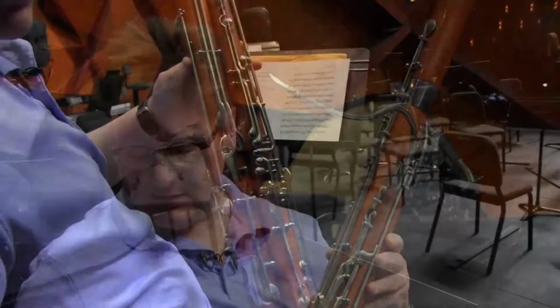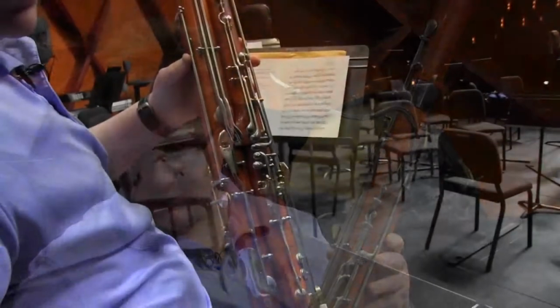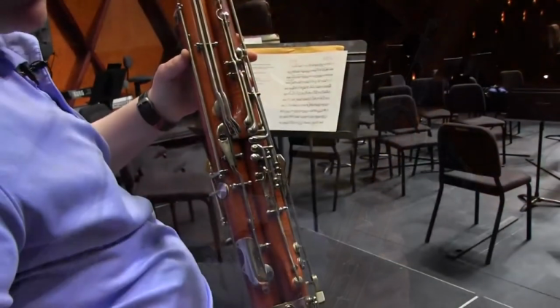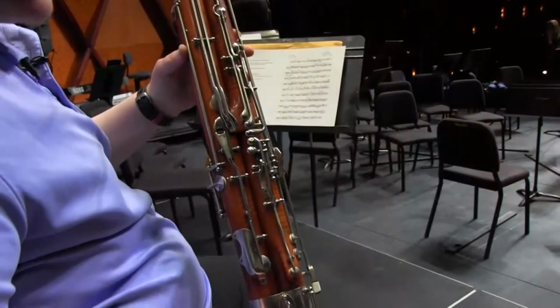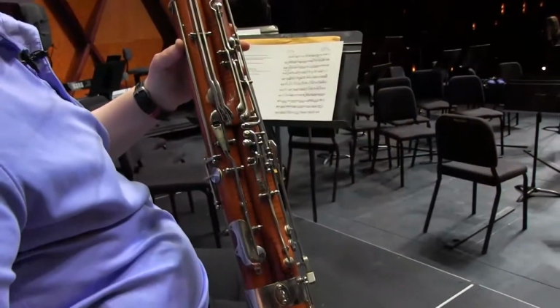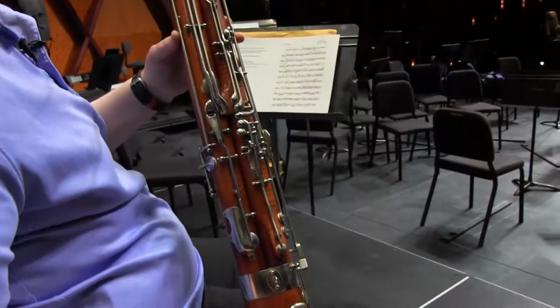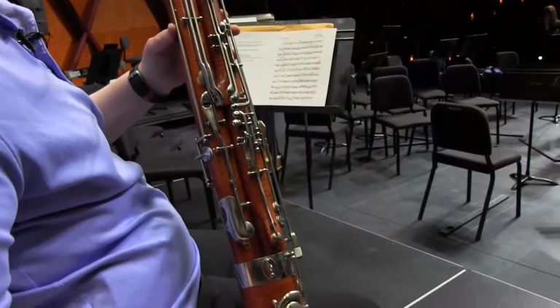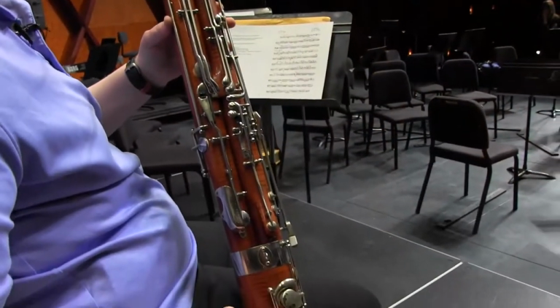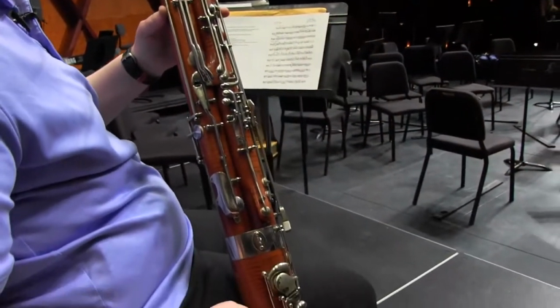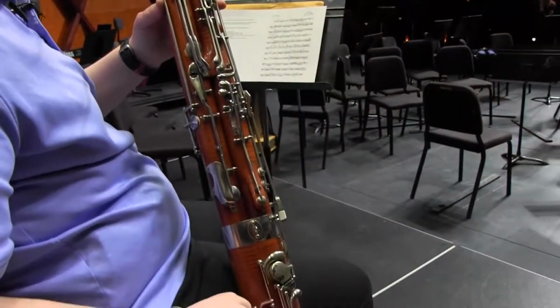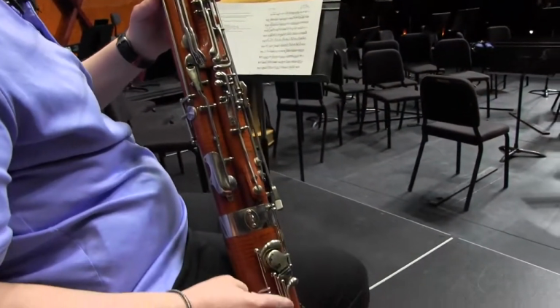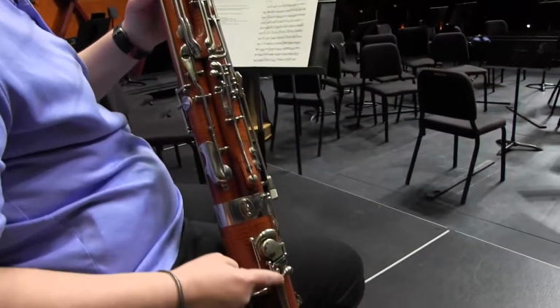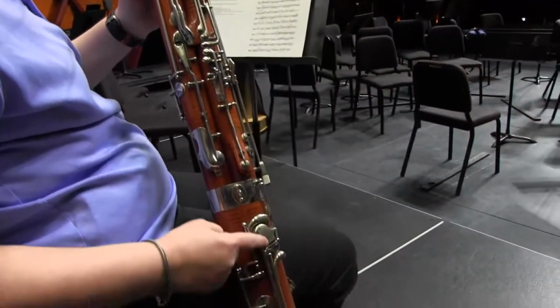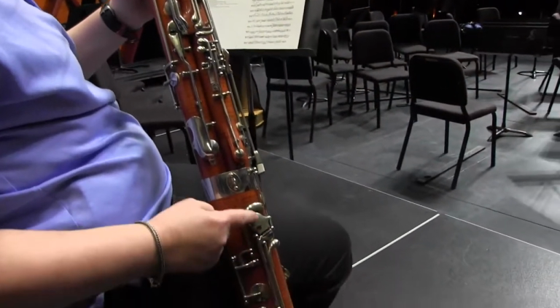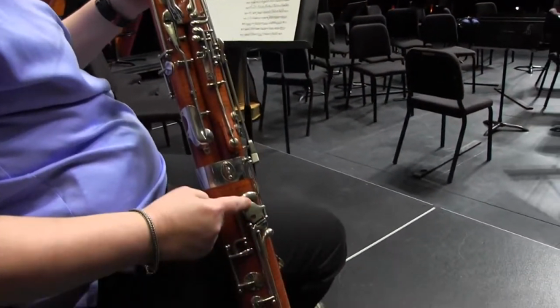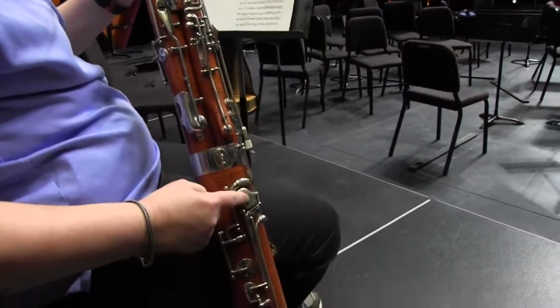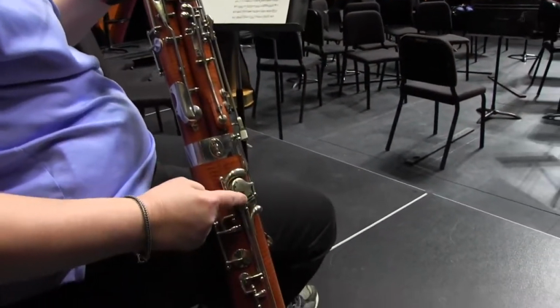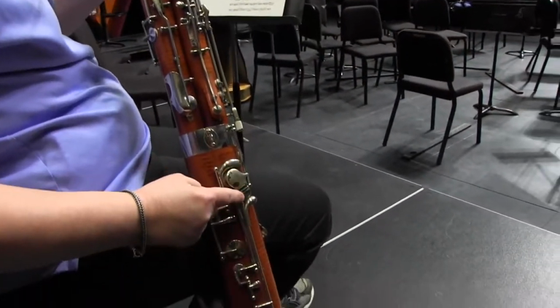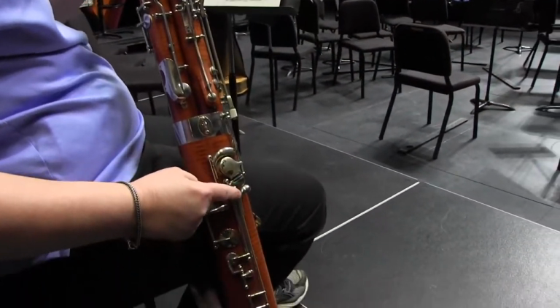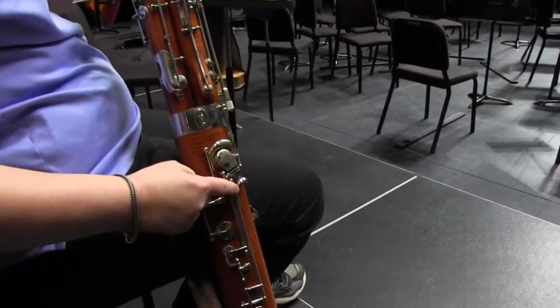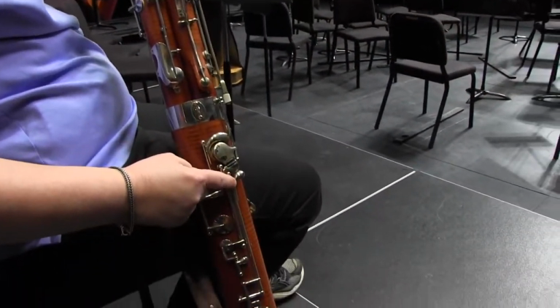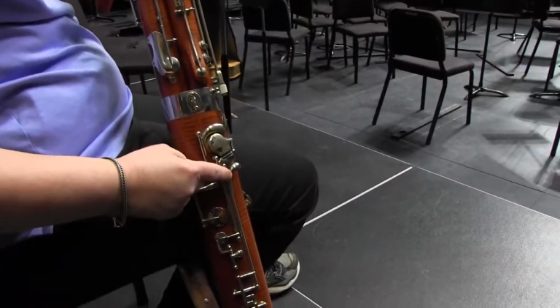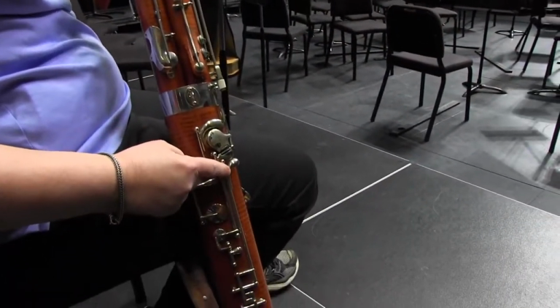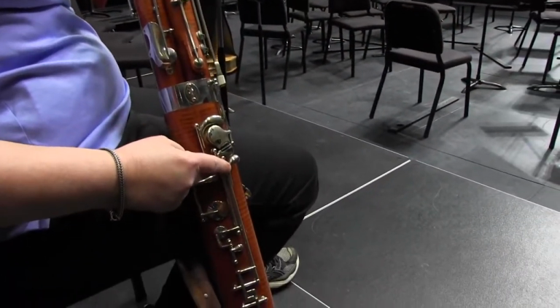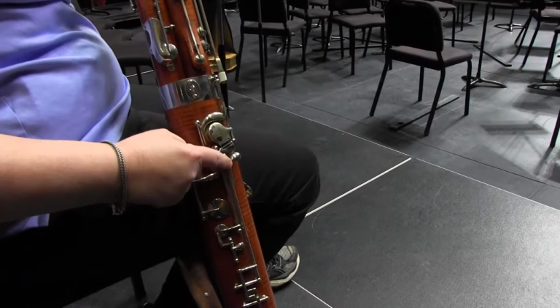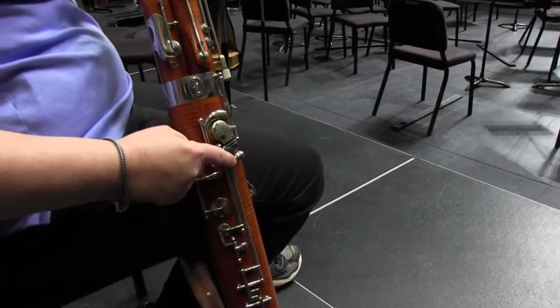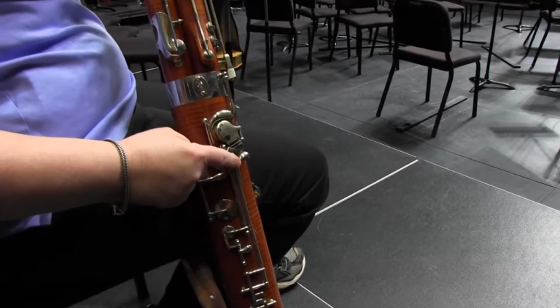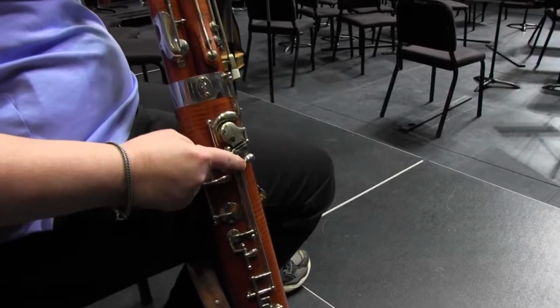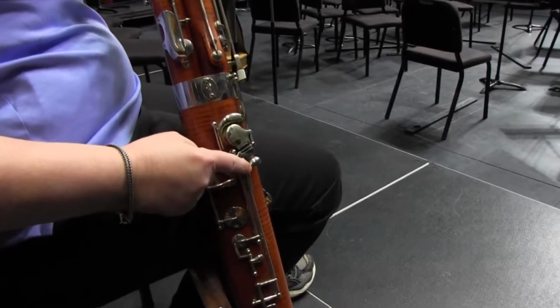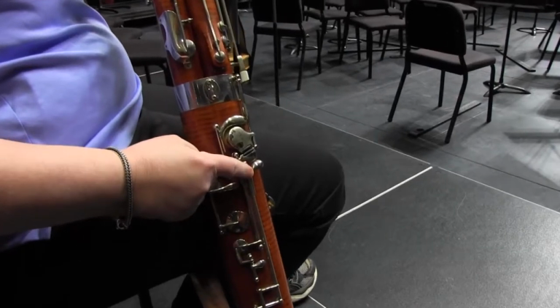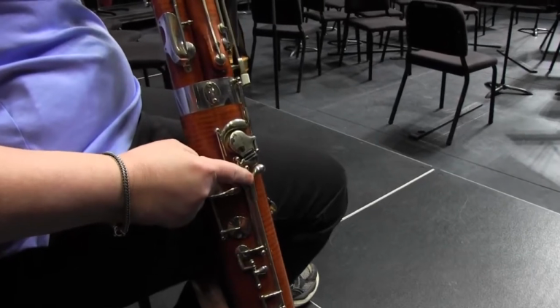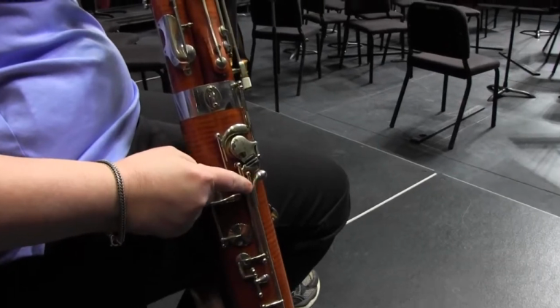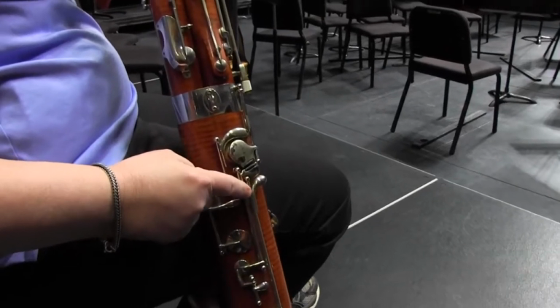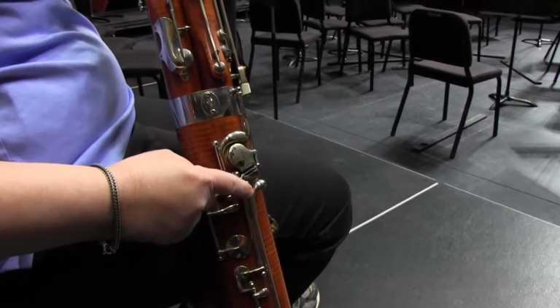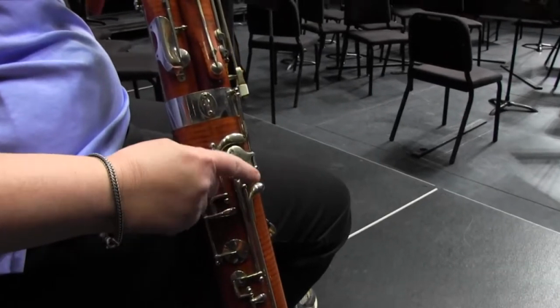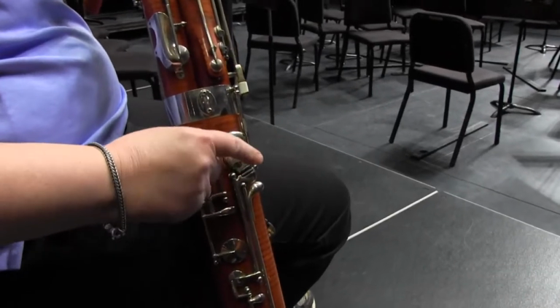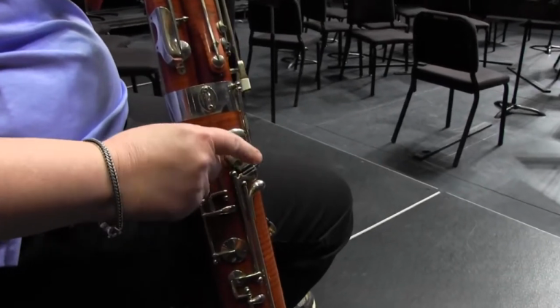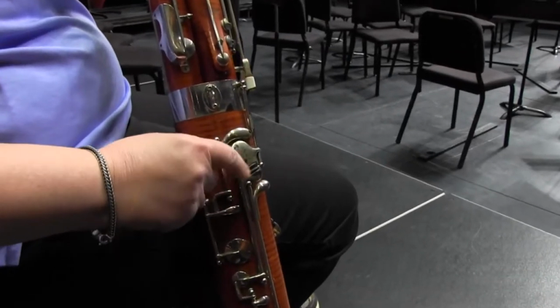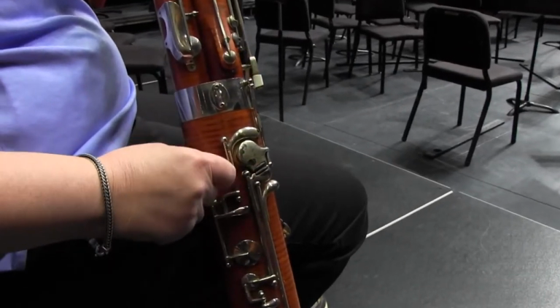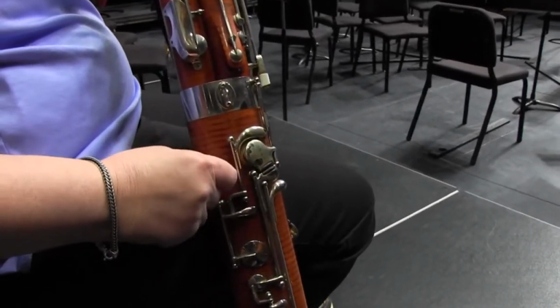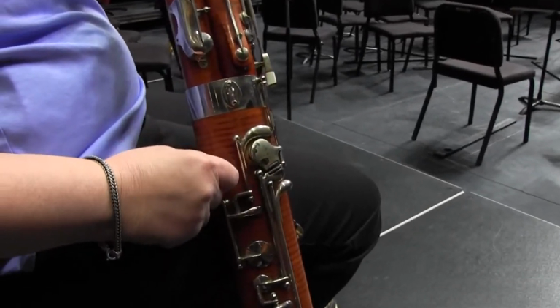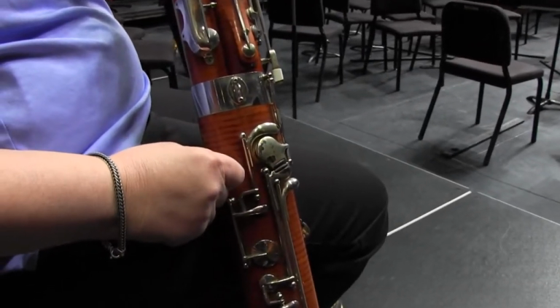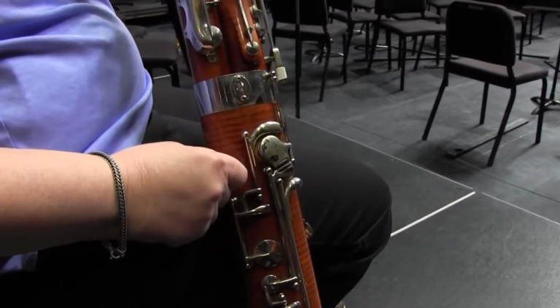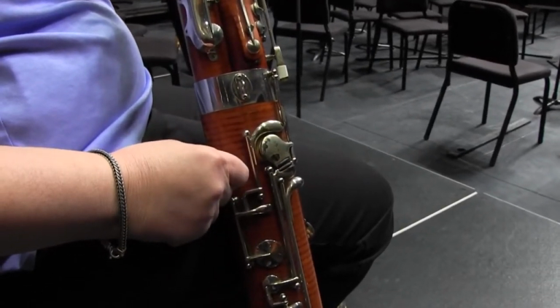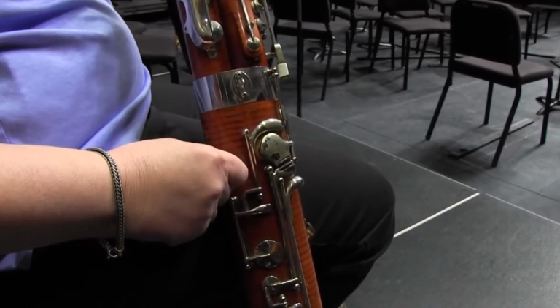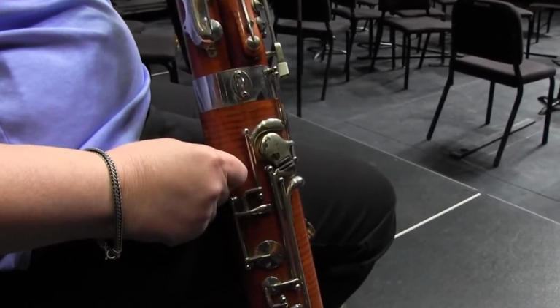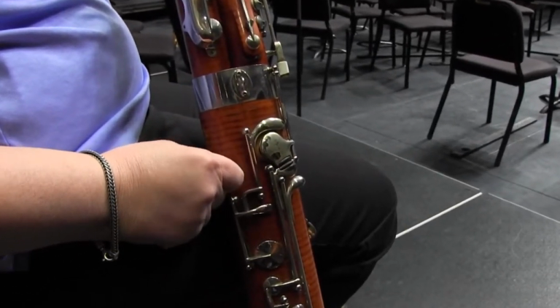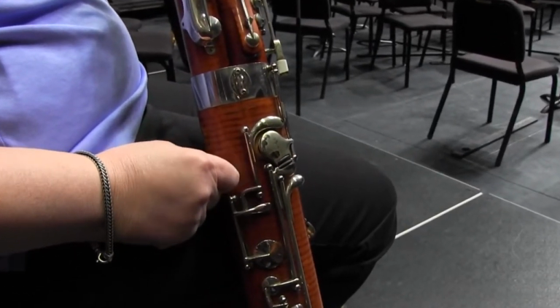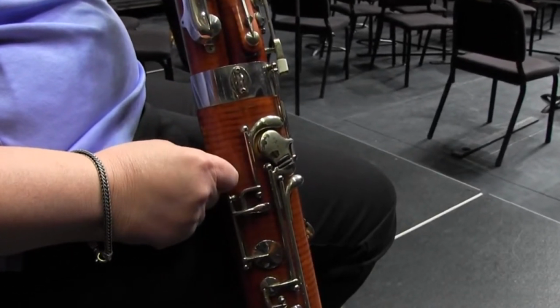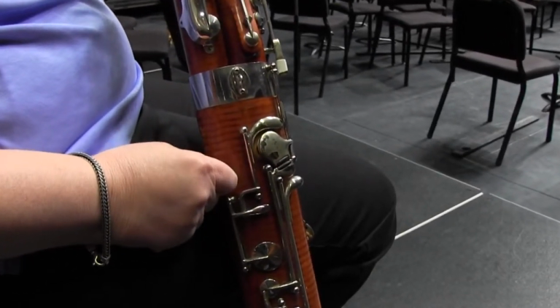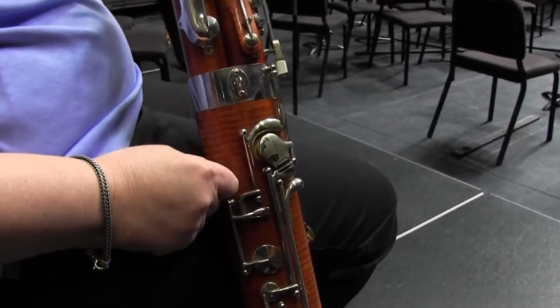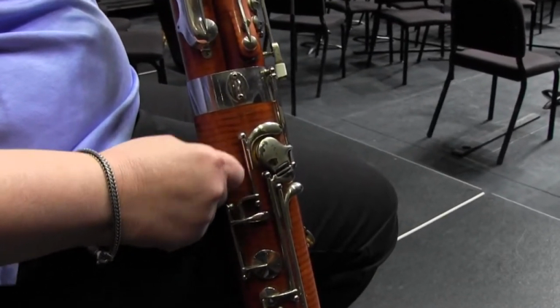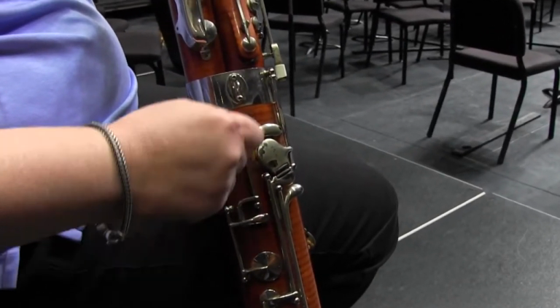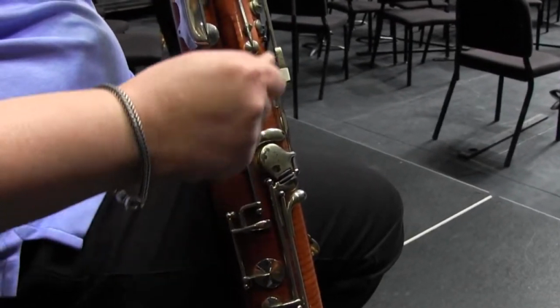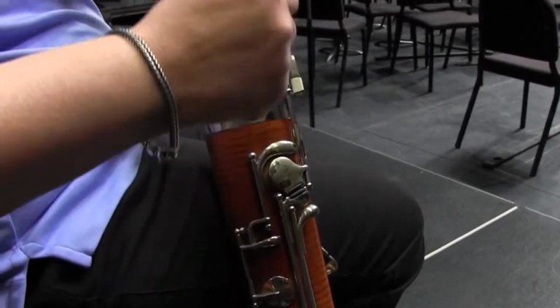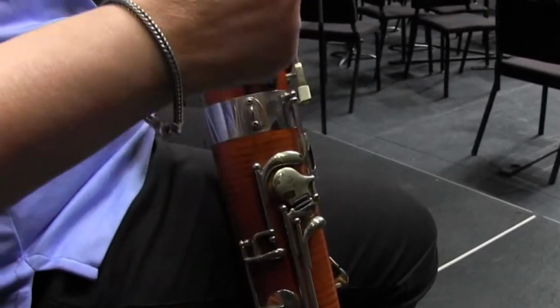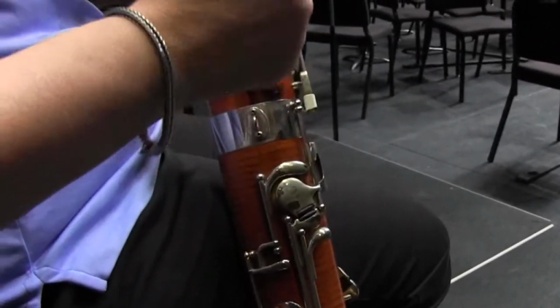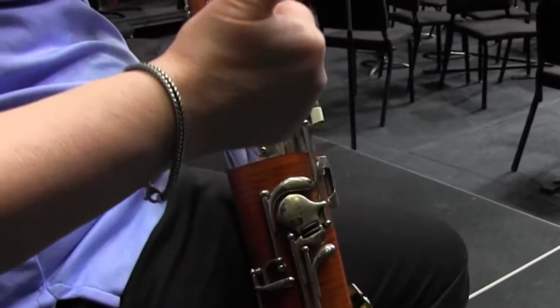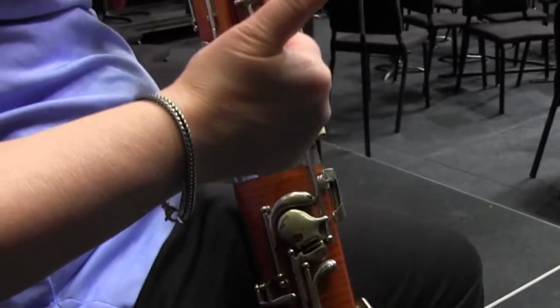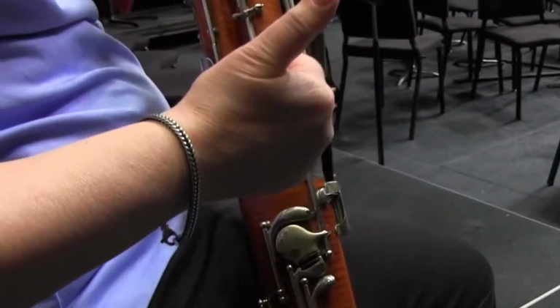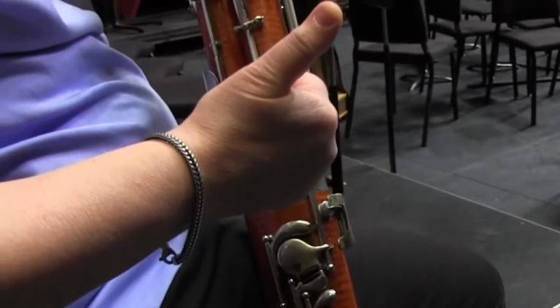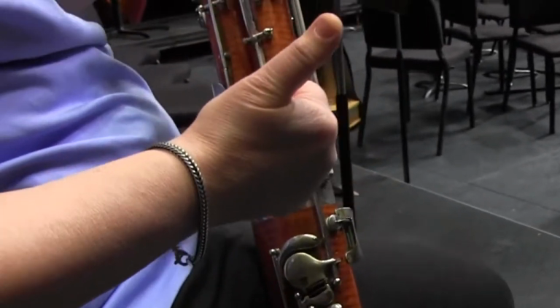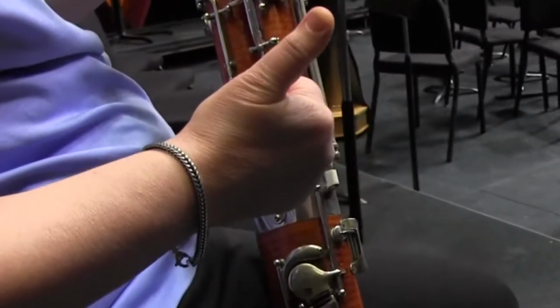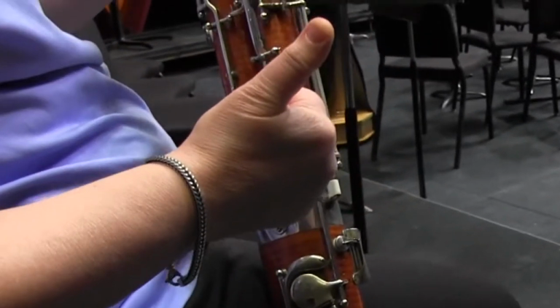The right thumb — I have four keys down here. So as the old joke goes, to be a good bassoon player, you have to be all thumbs.